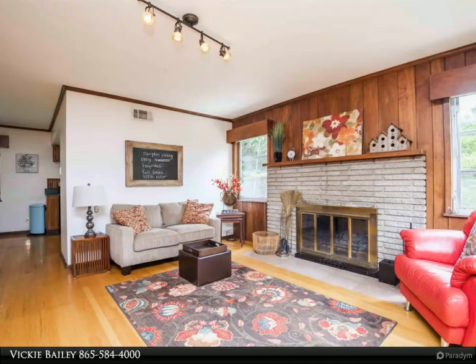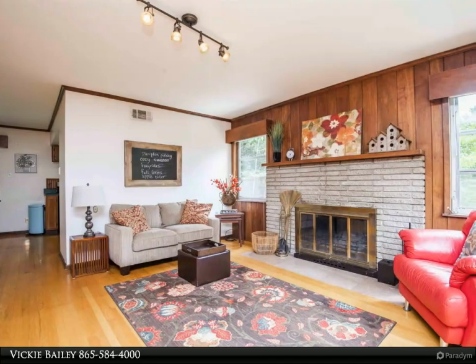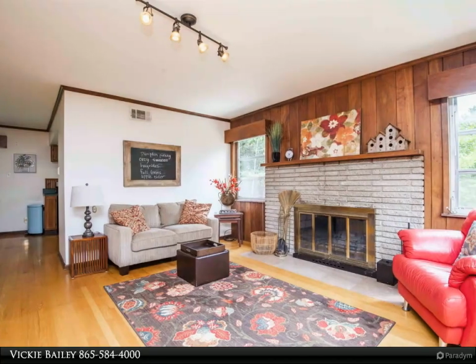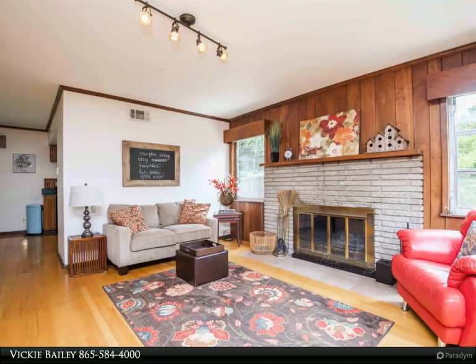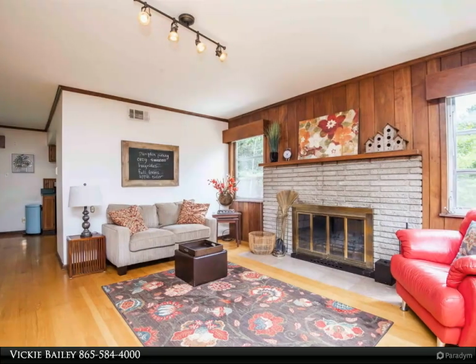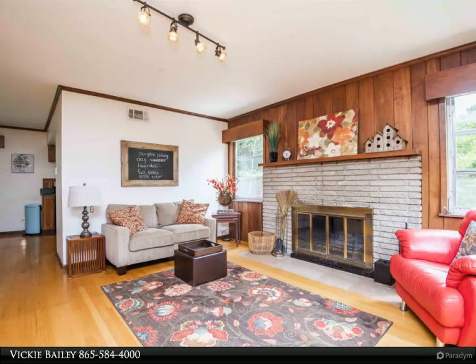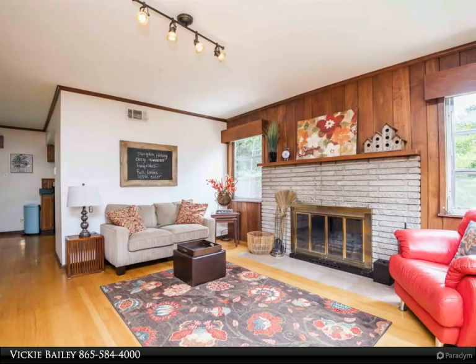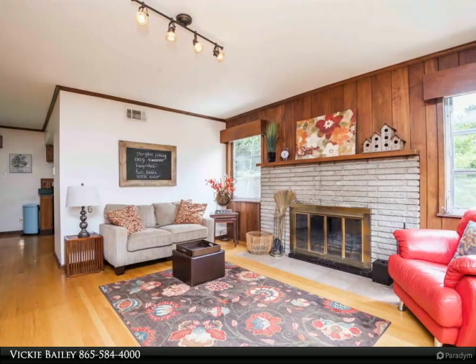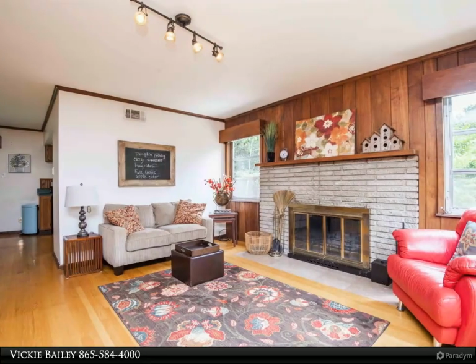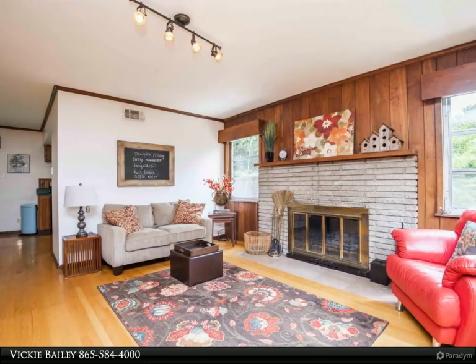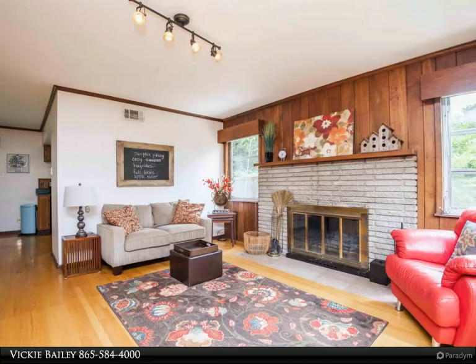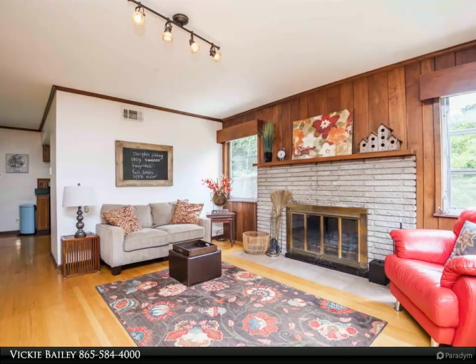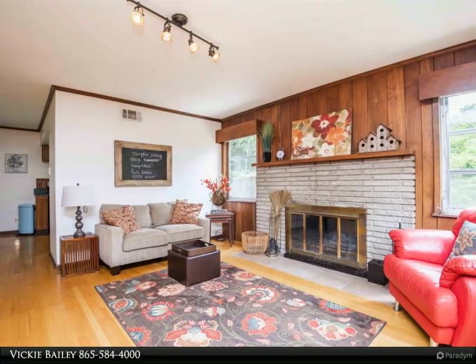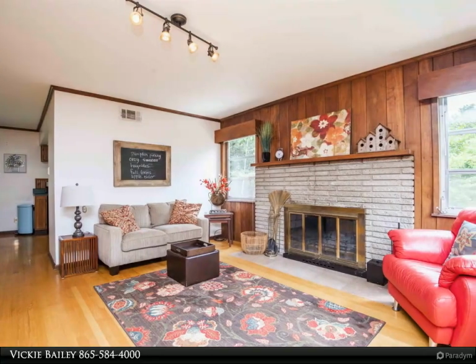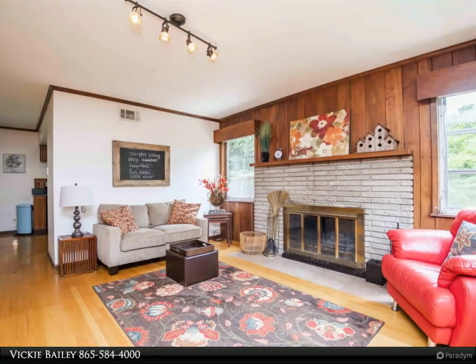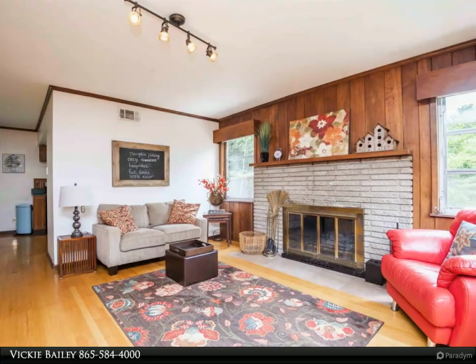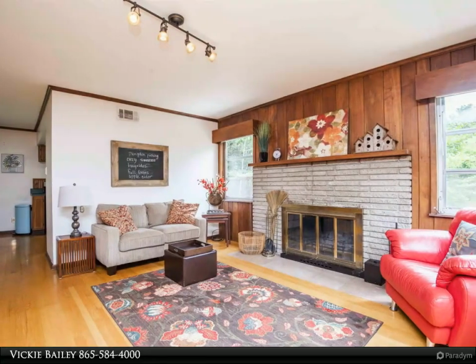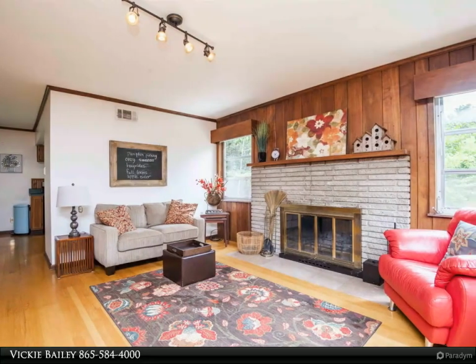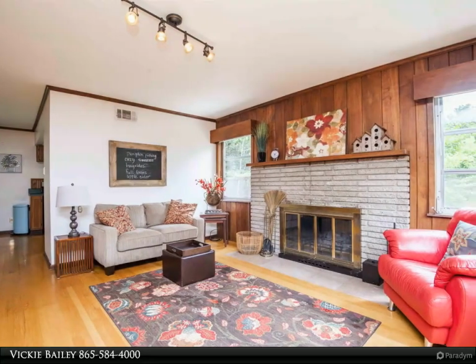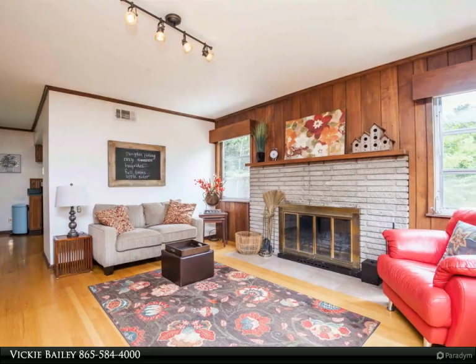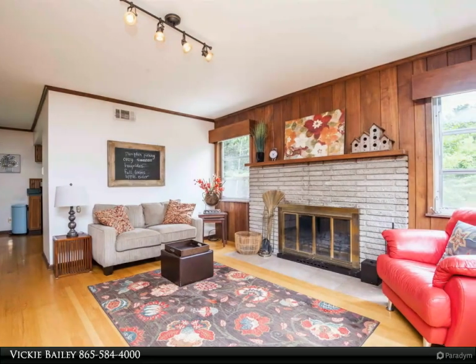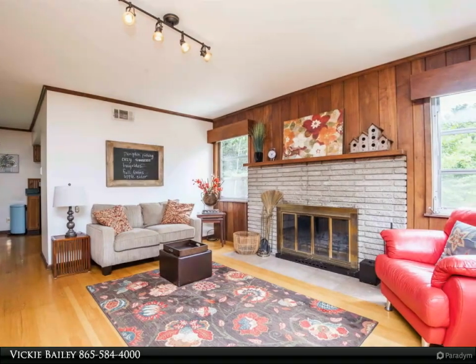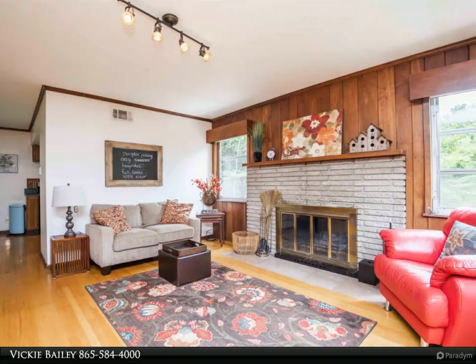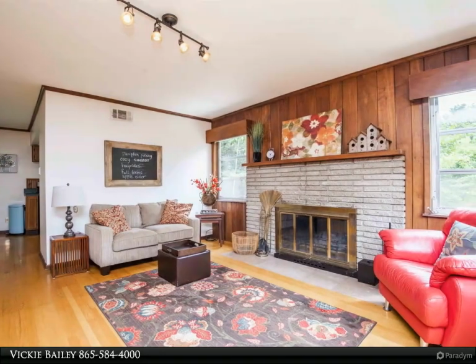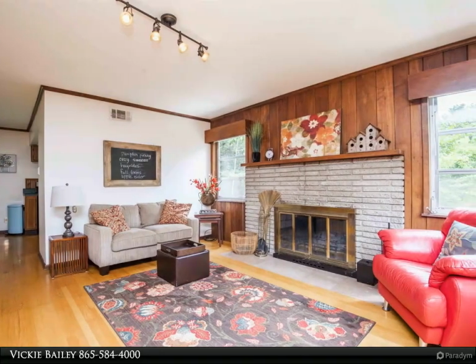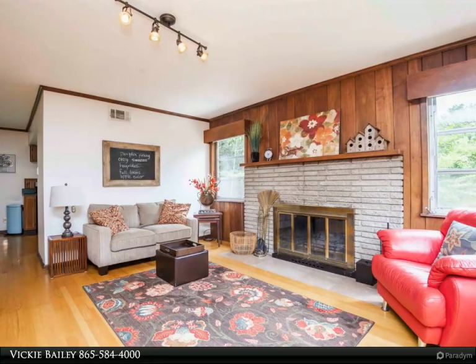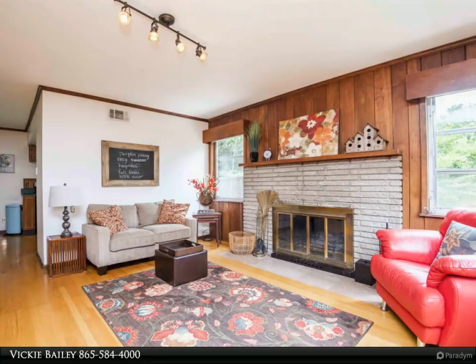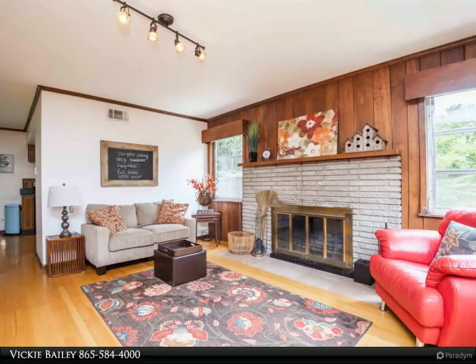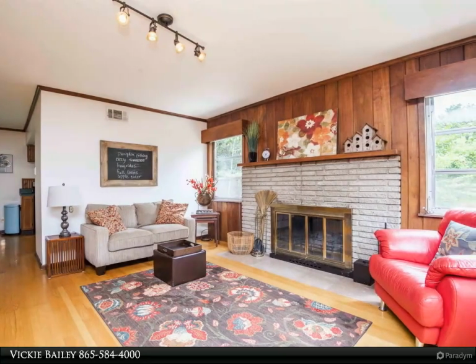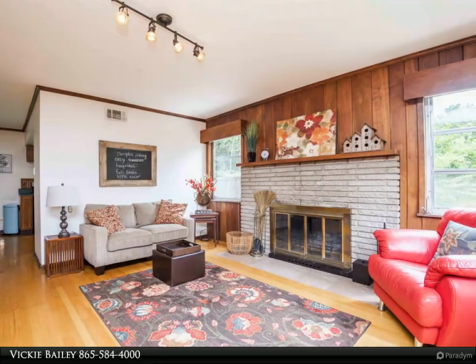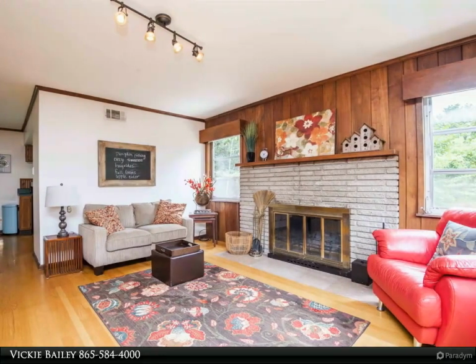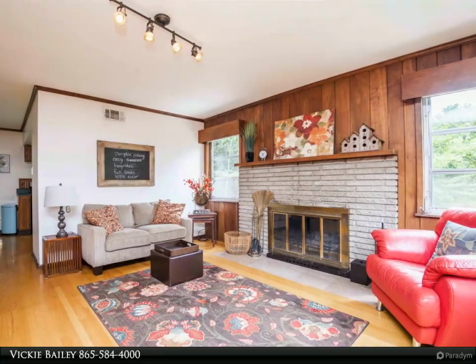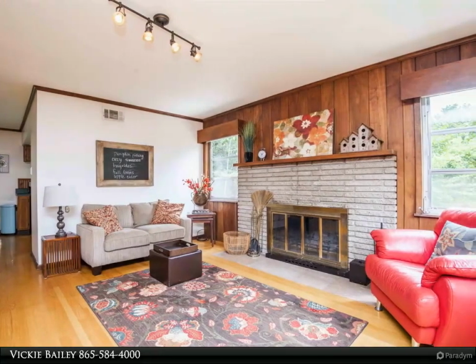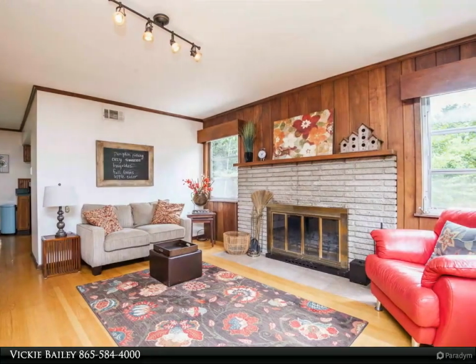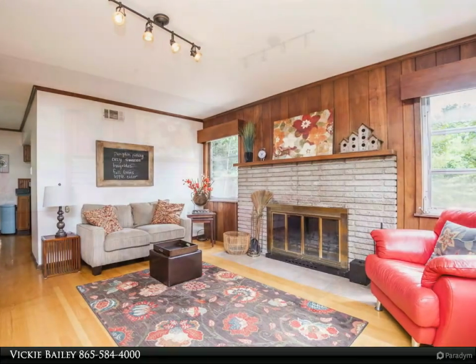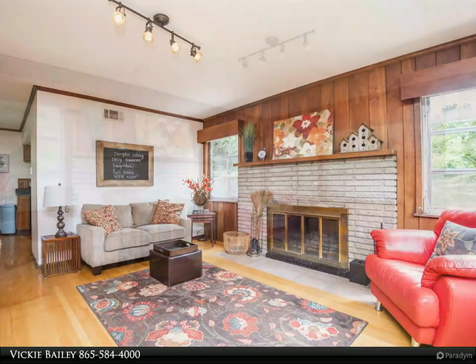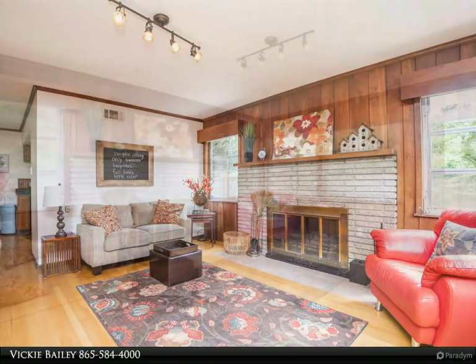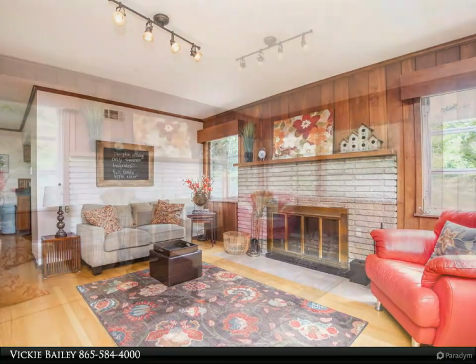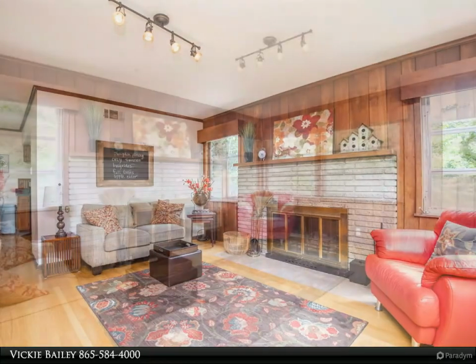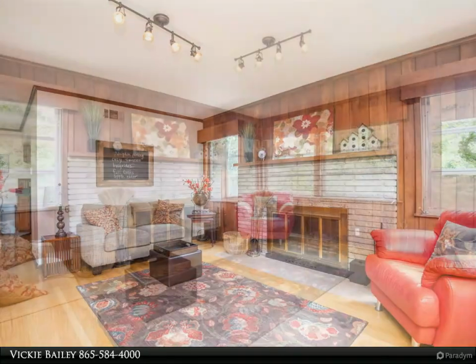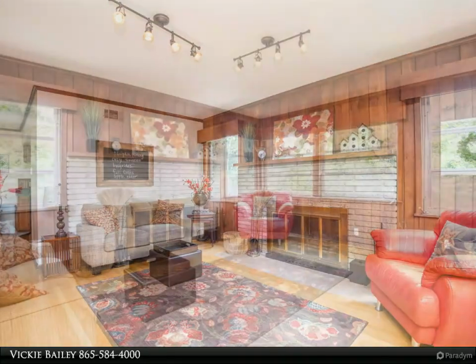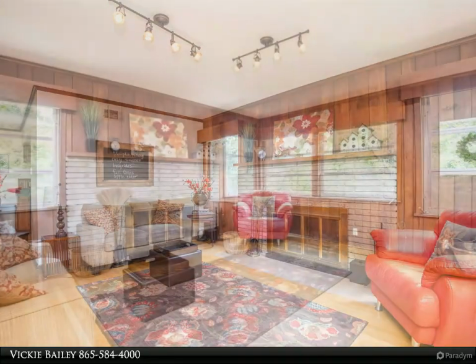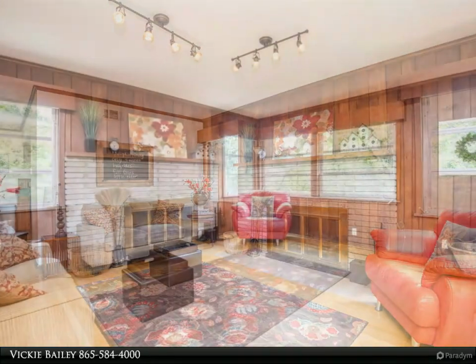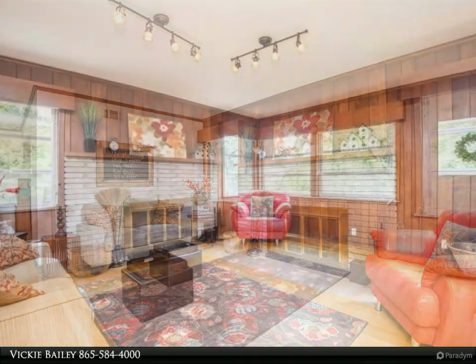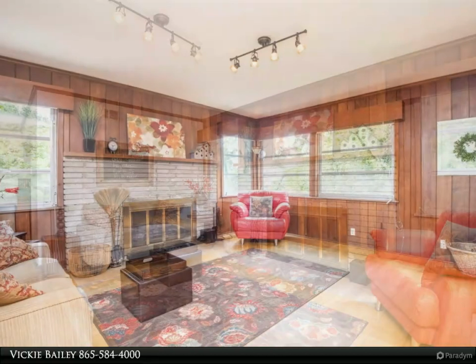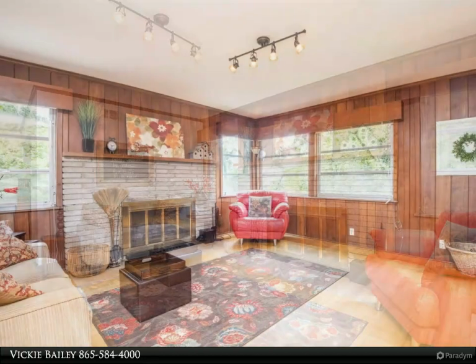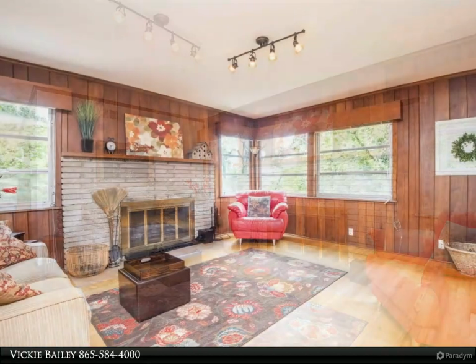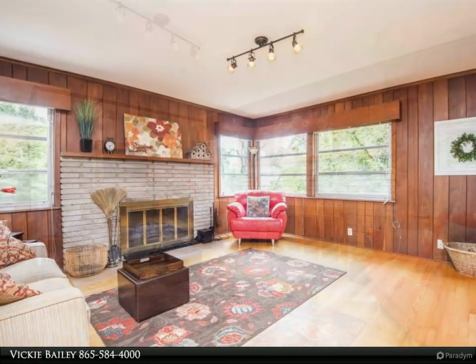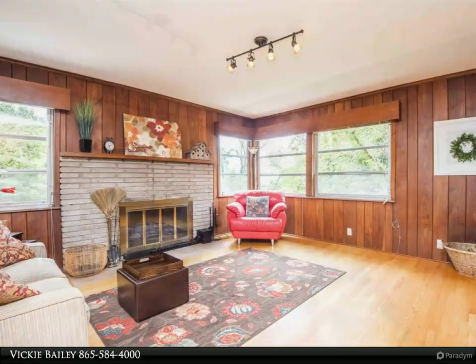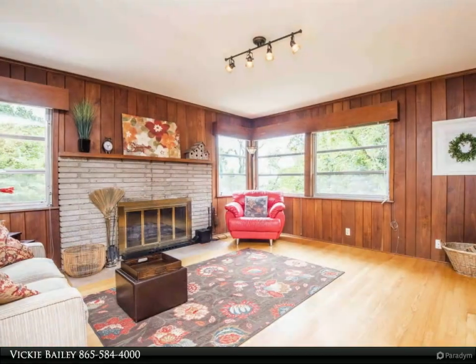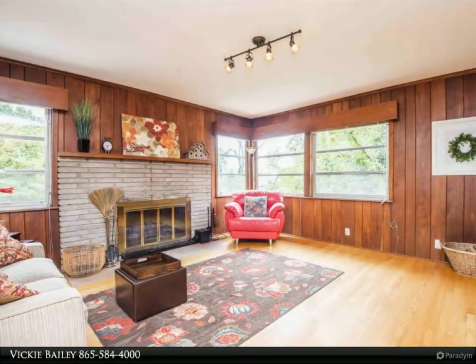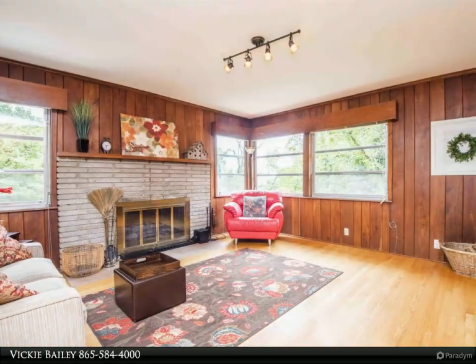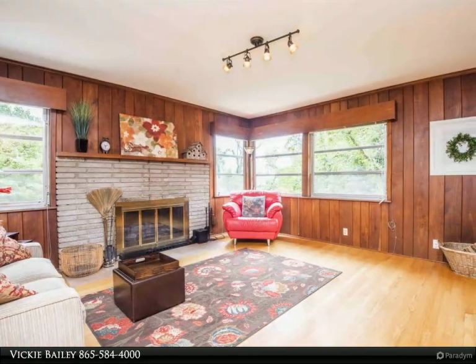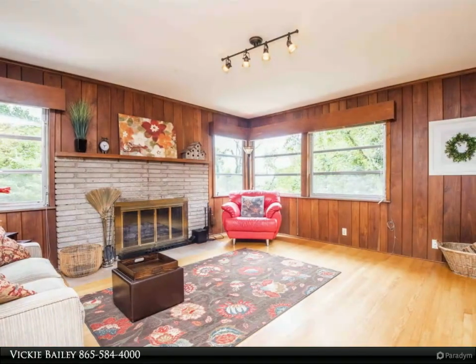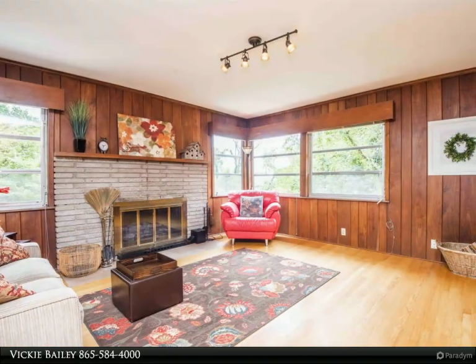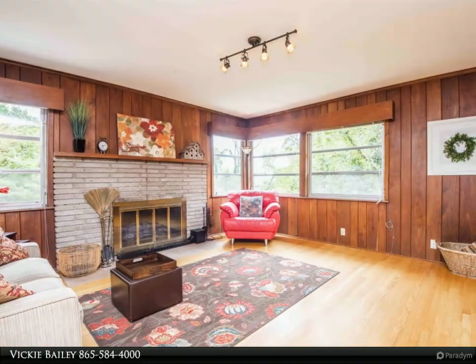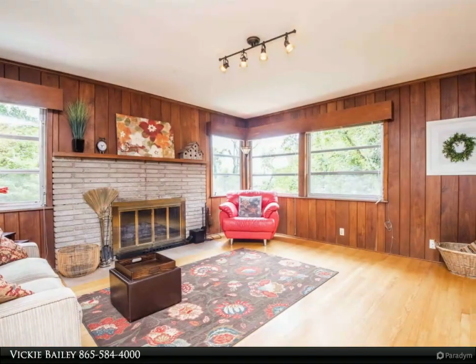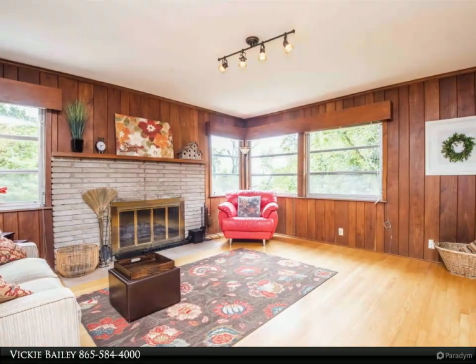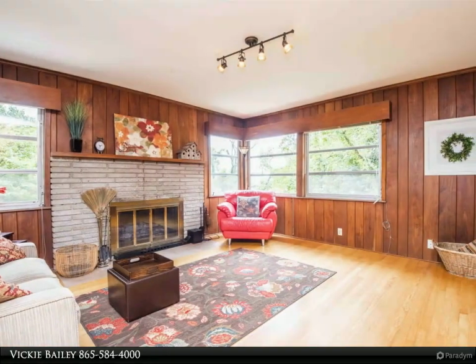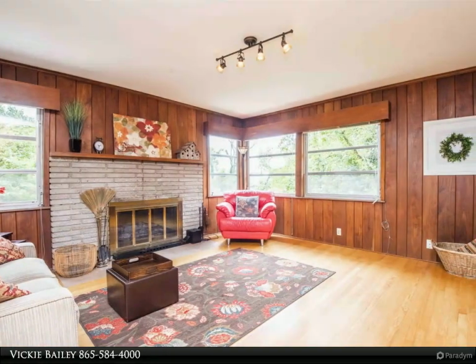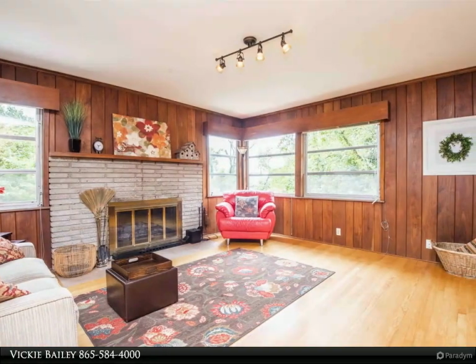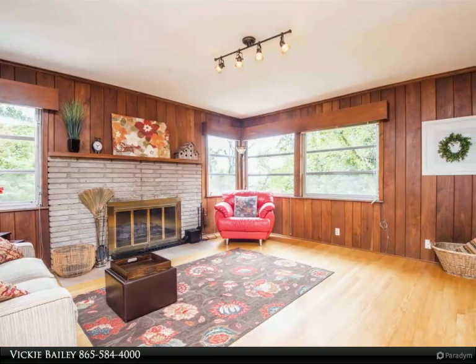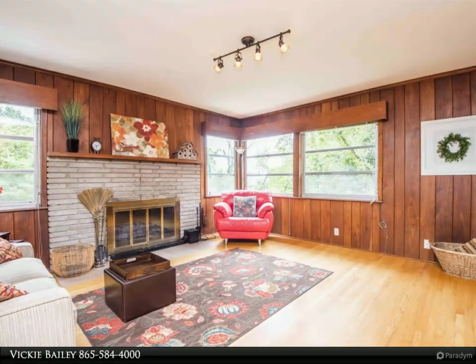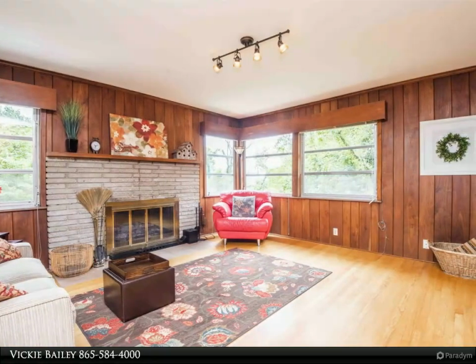Convenient to everything while still feeling secluded away — take advantage before this home gets snatched up.